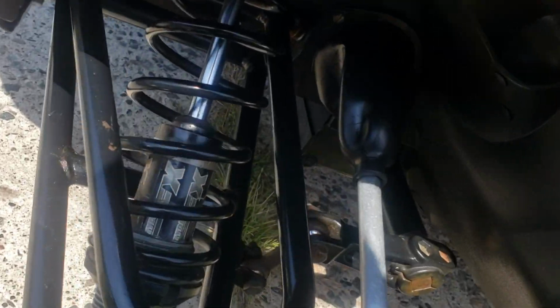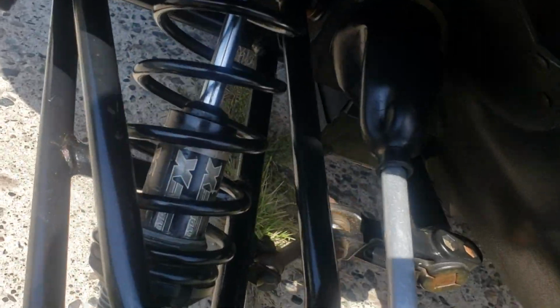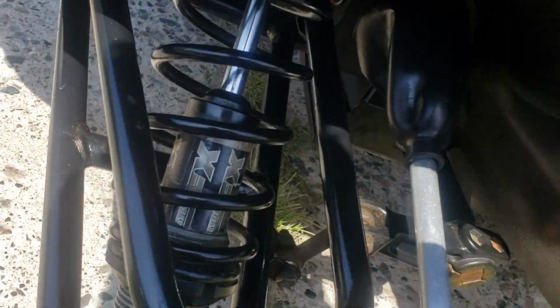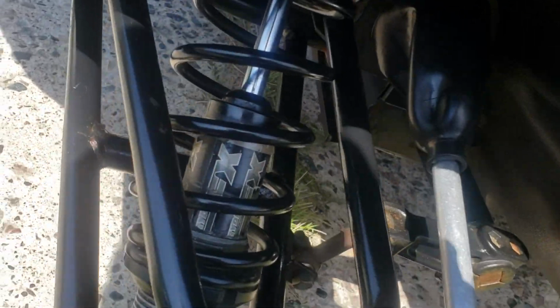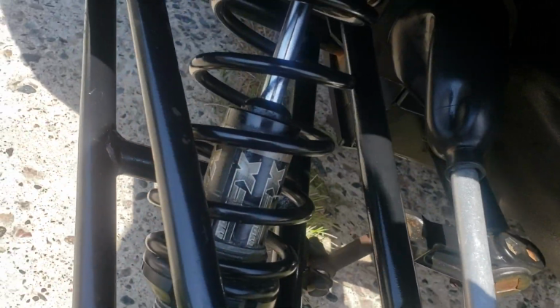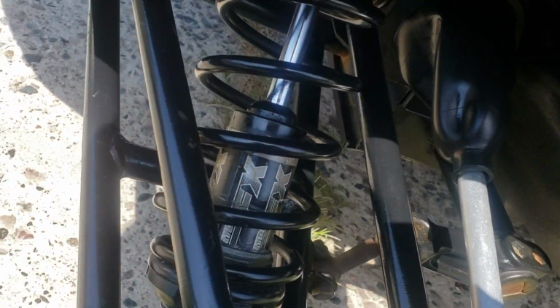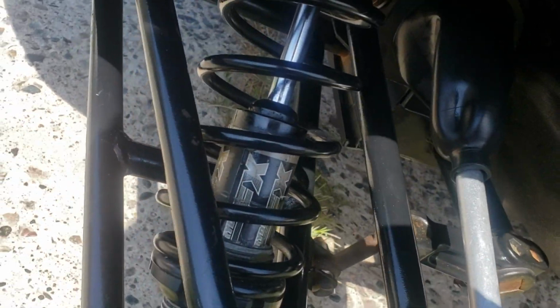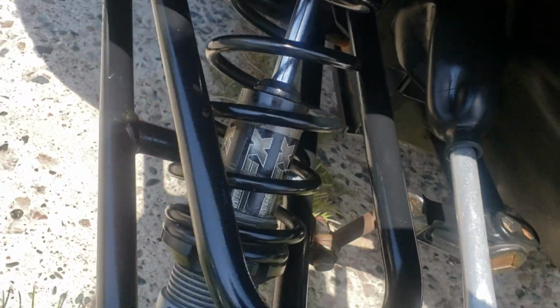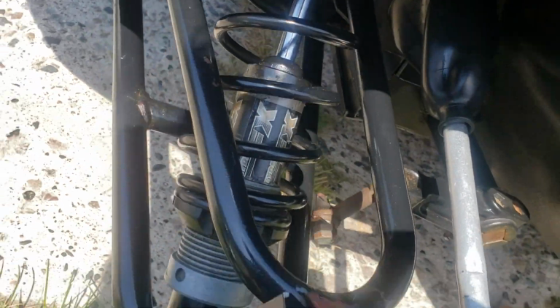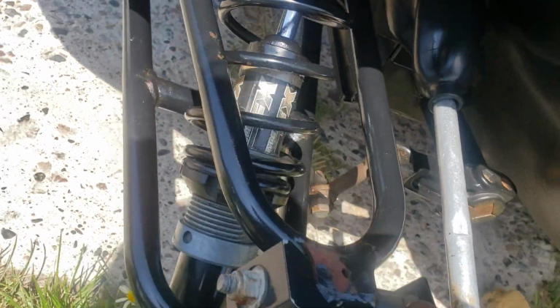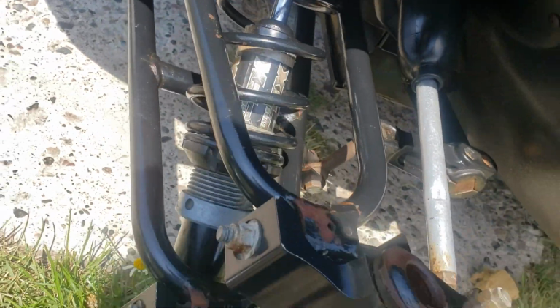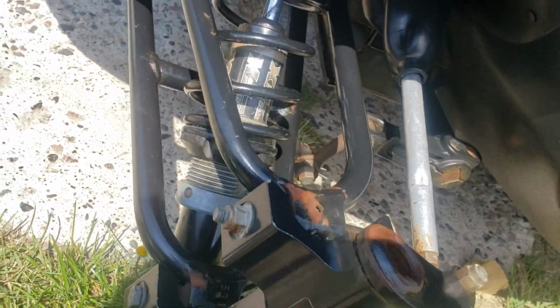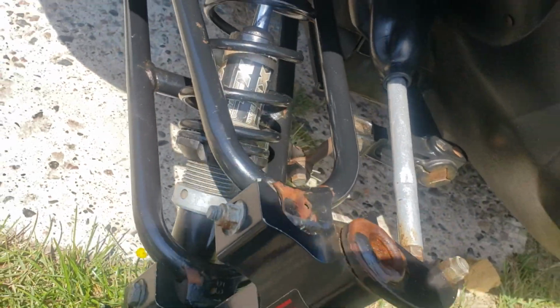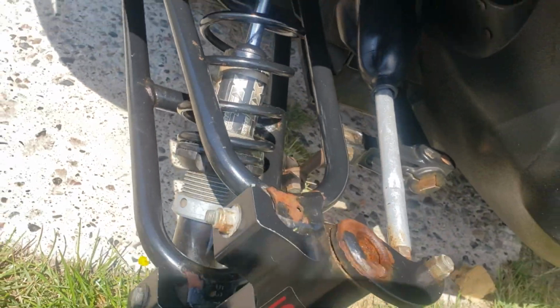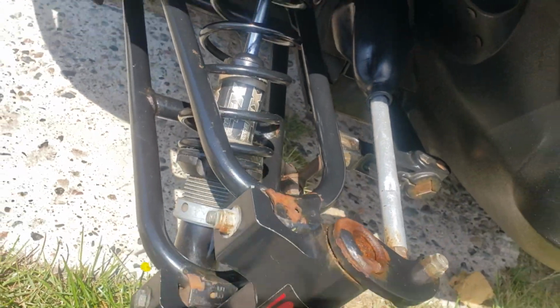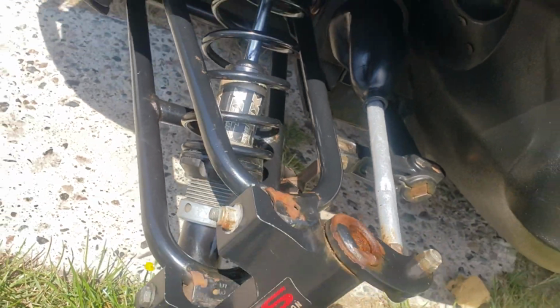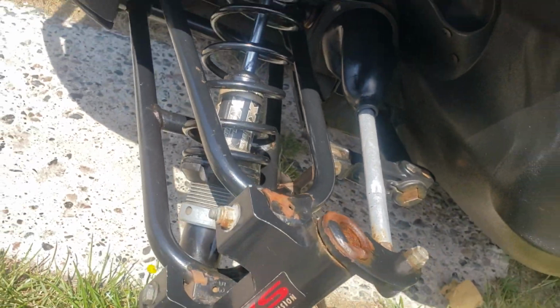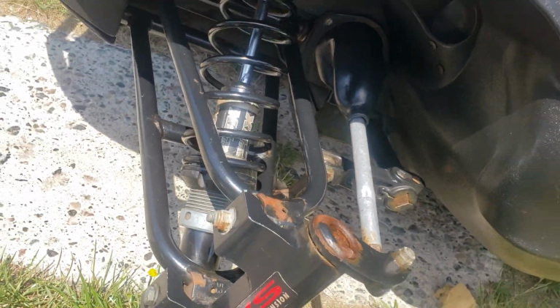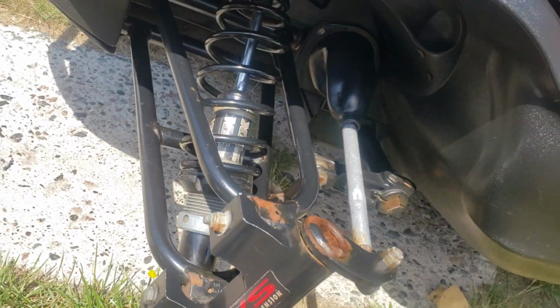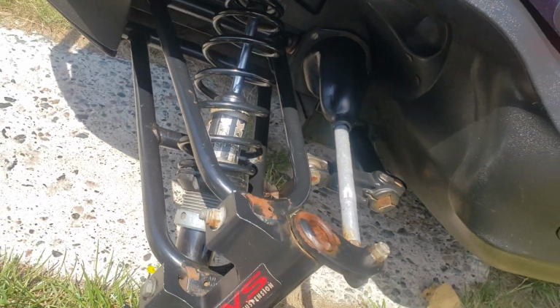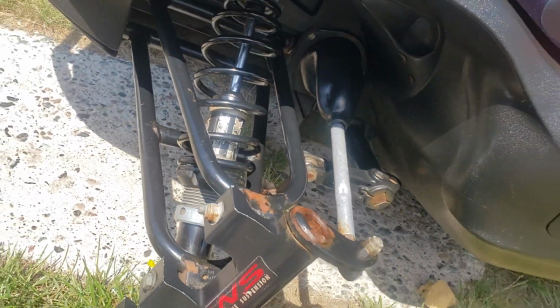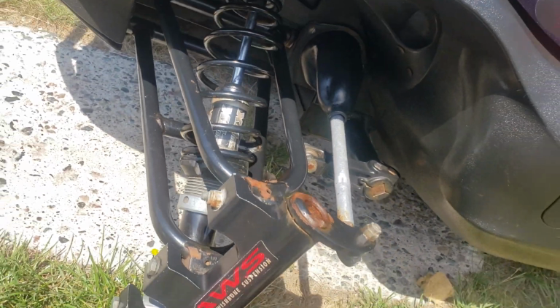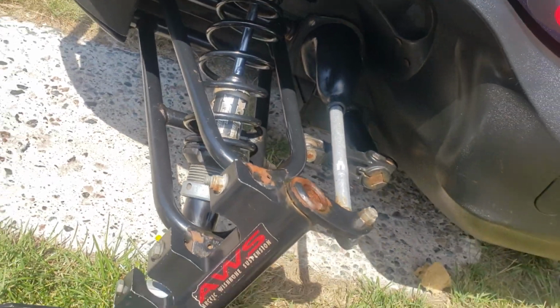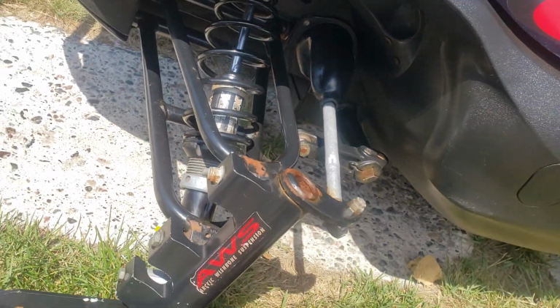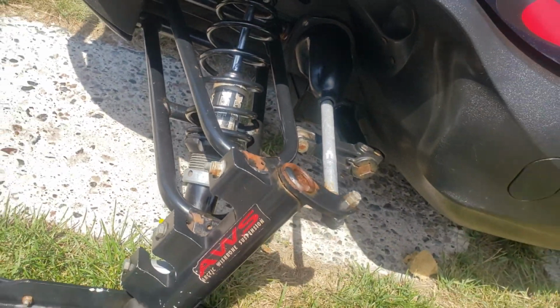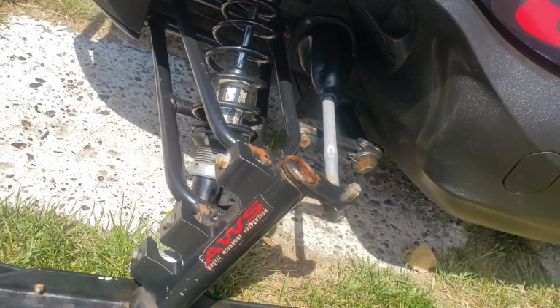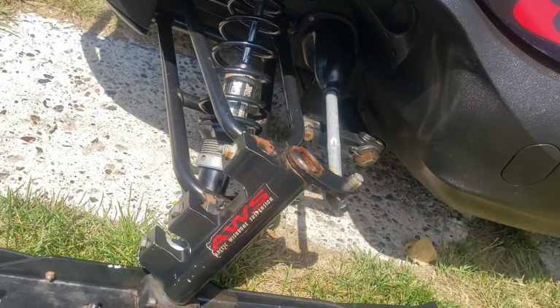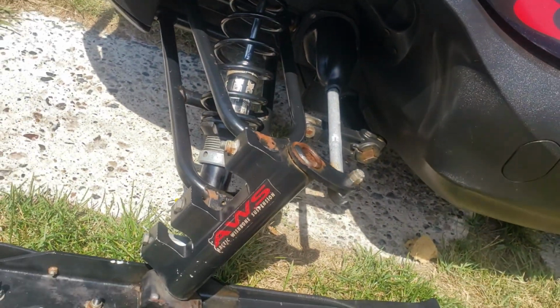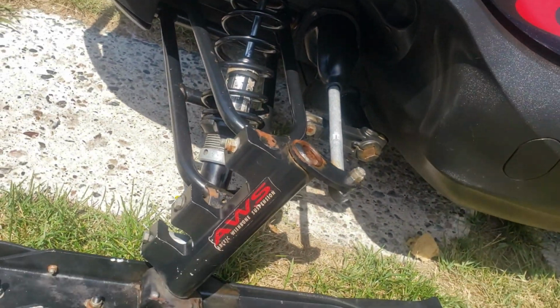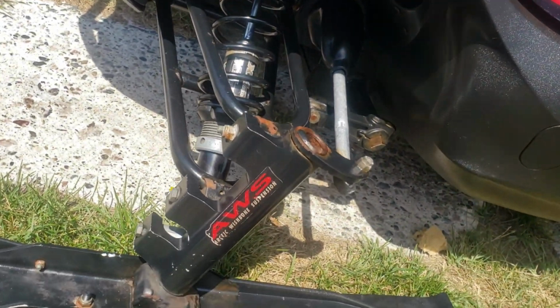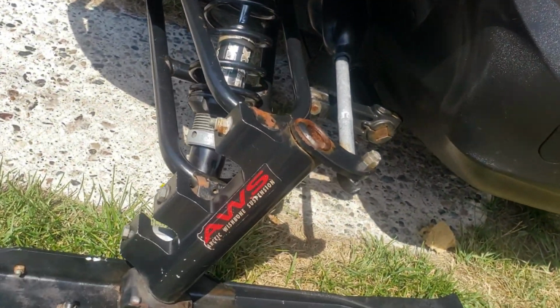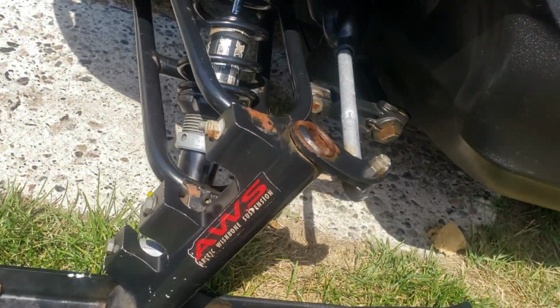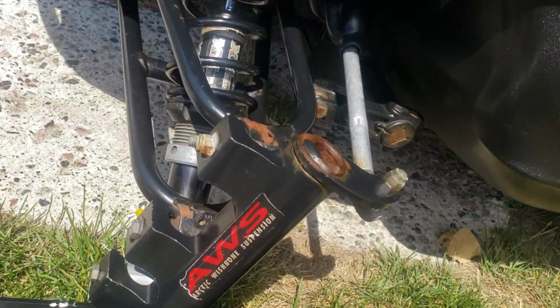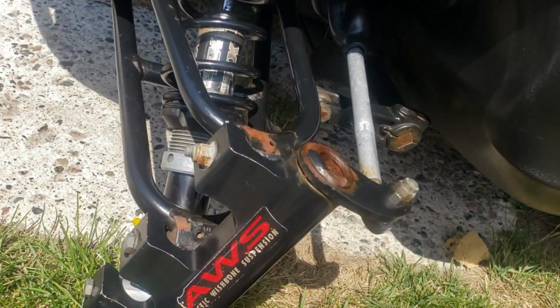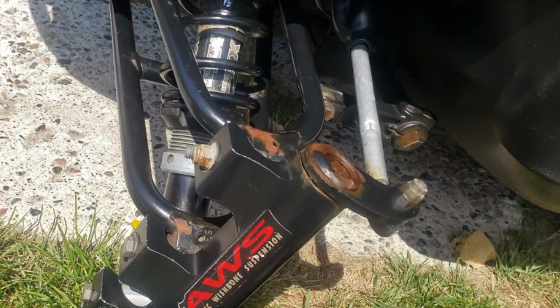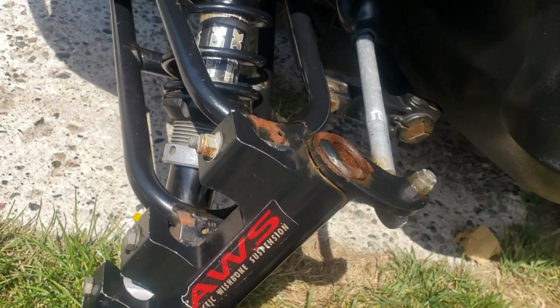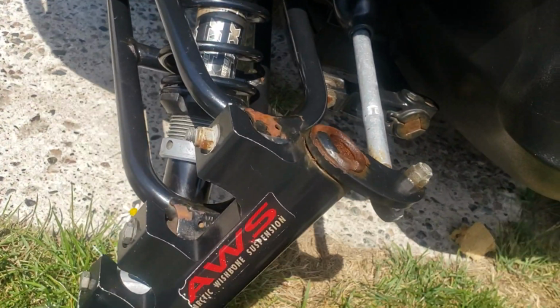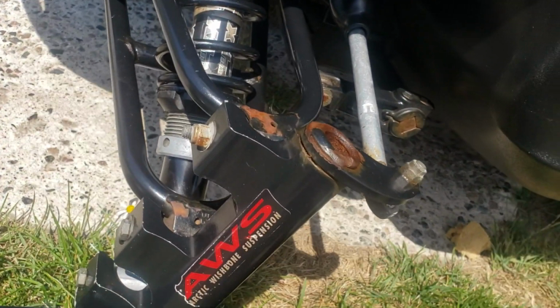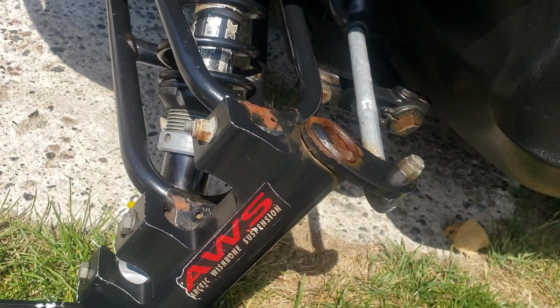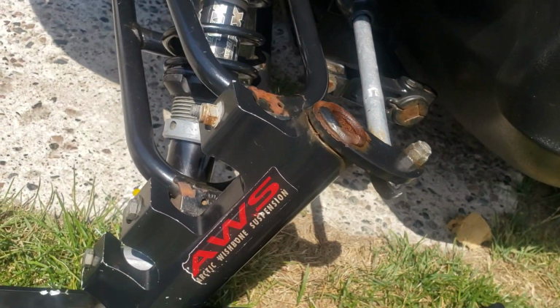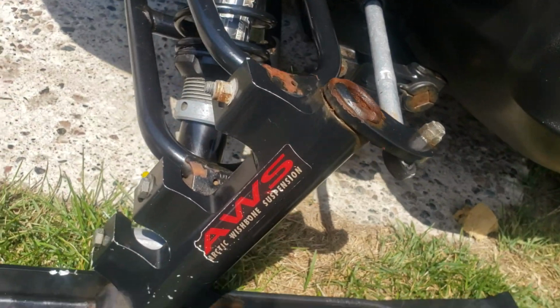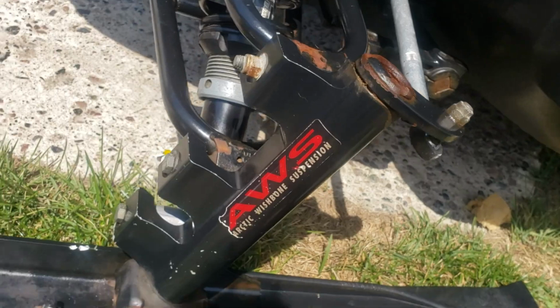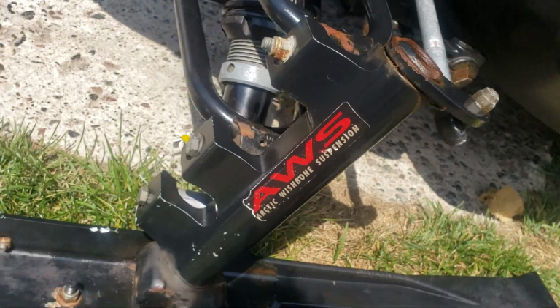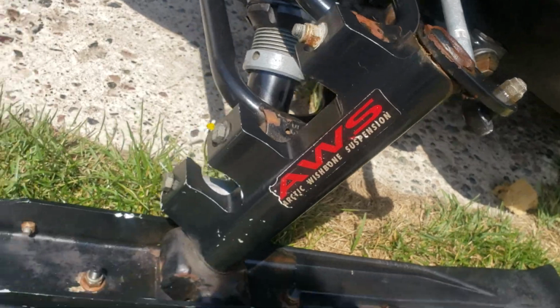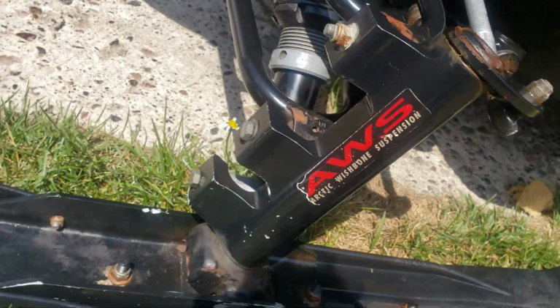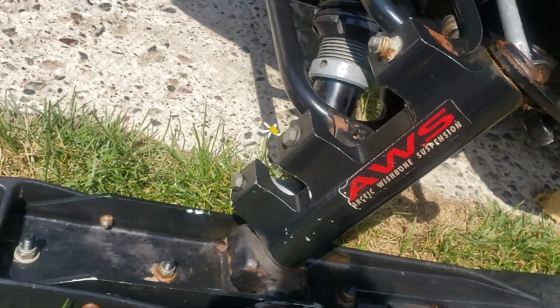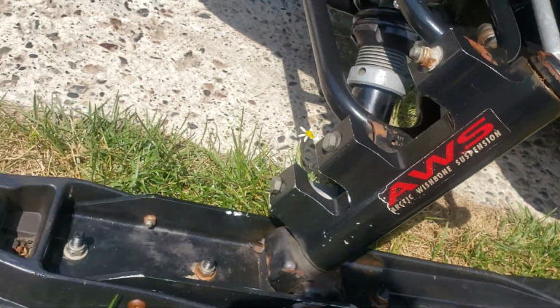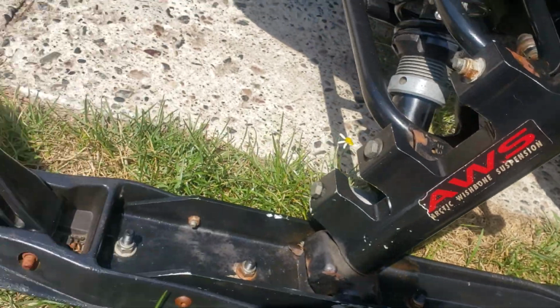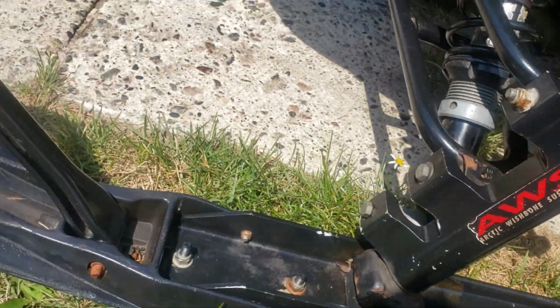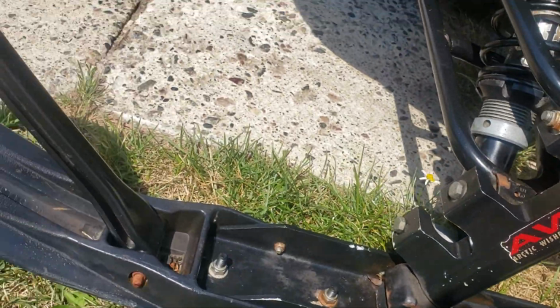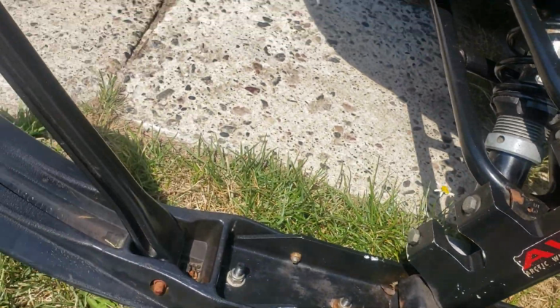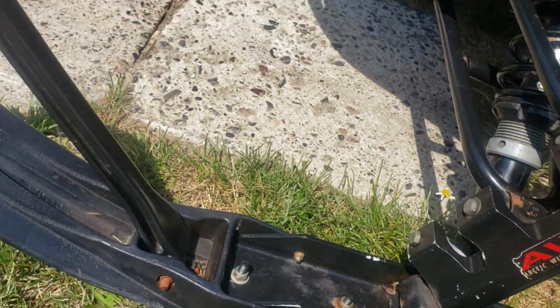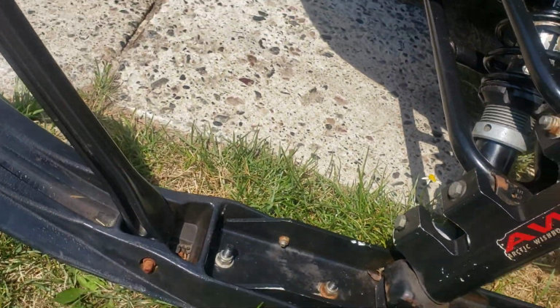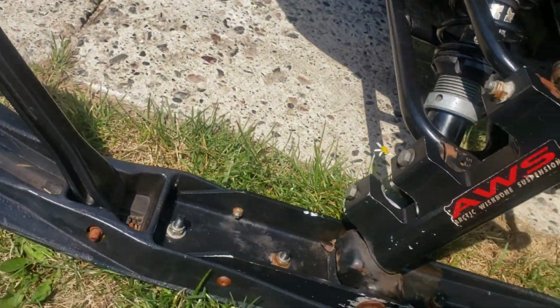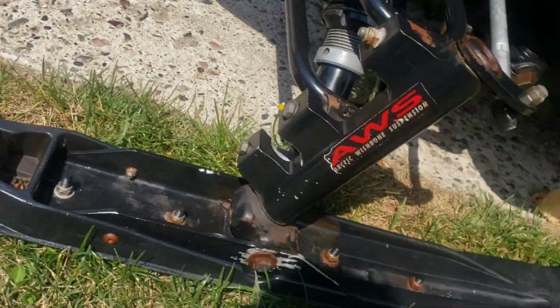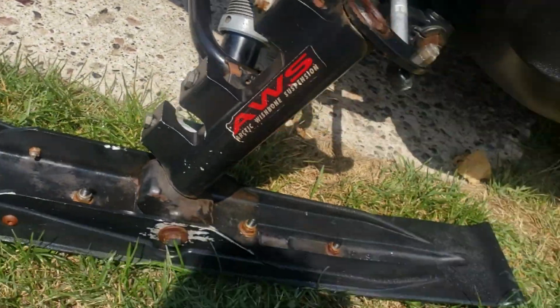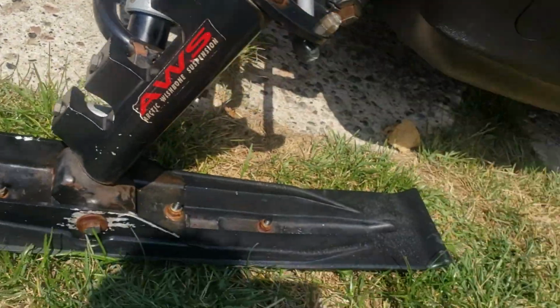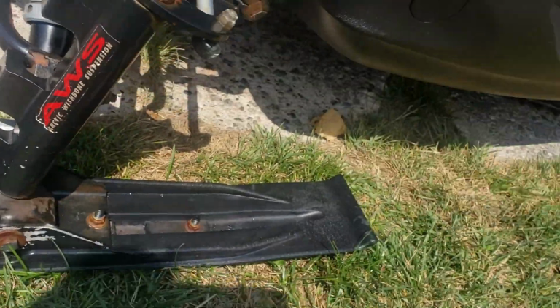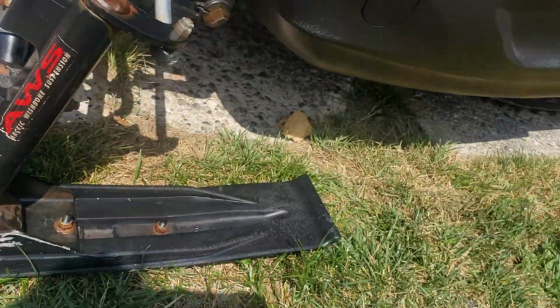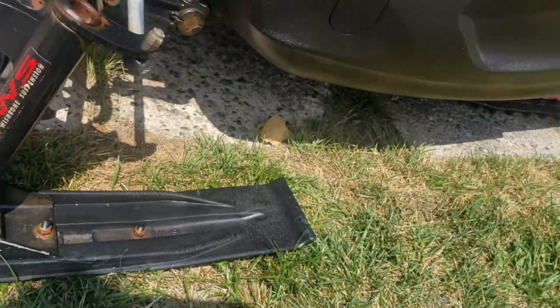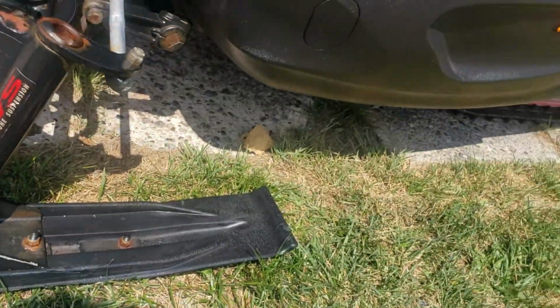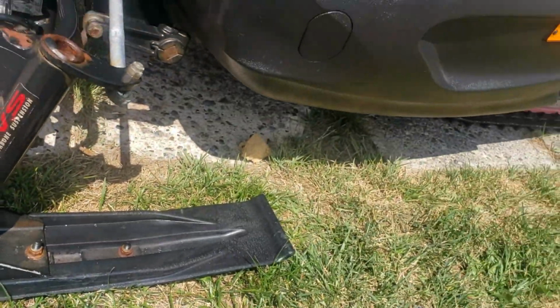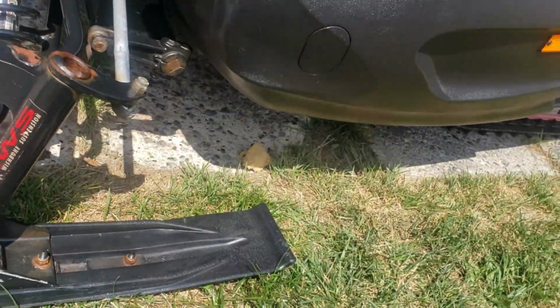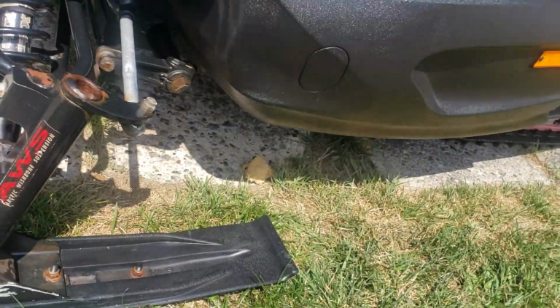It's got those Ride Effects shocks. There's barely any sag, and all sides are mint.